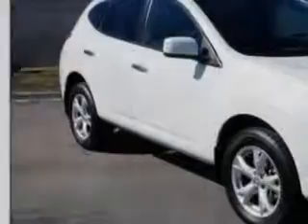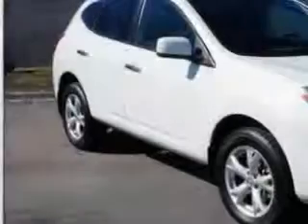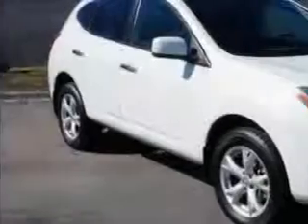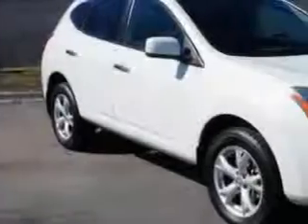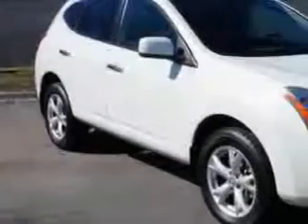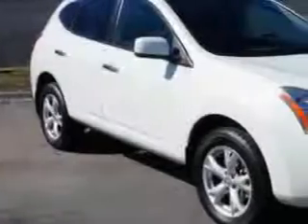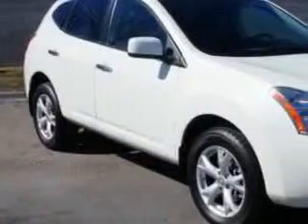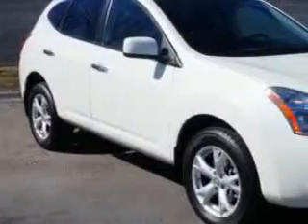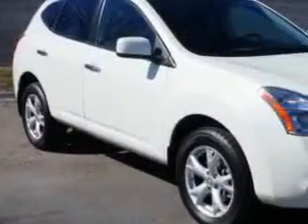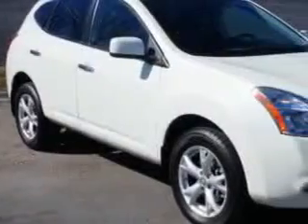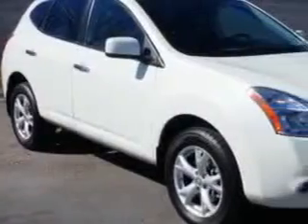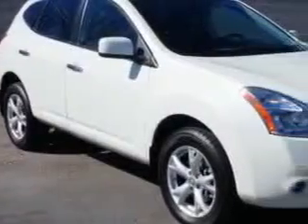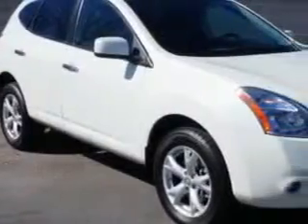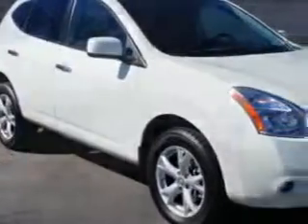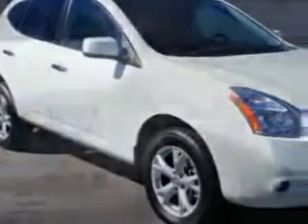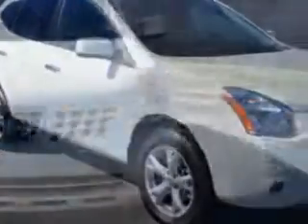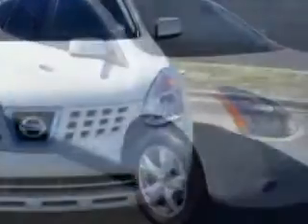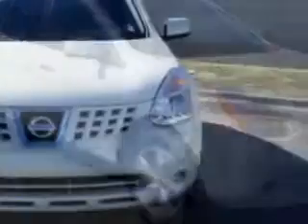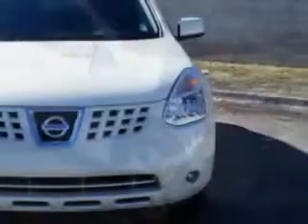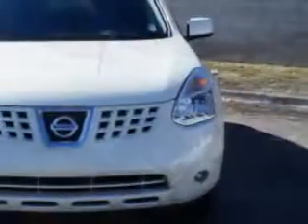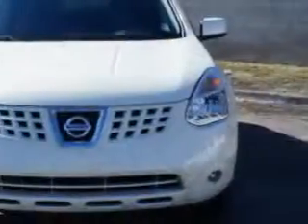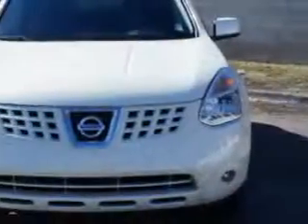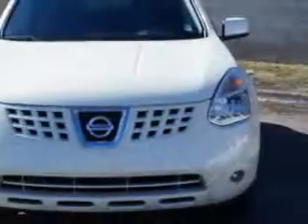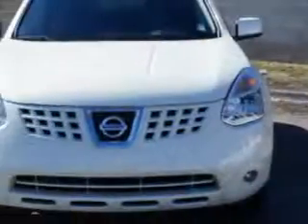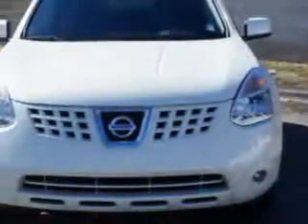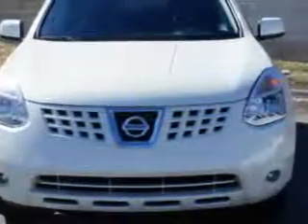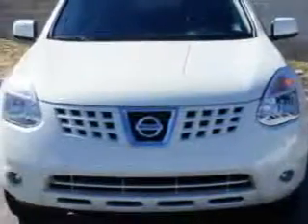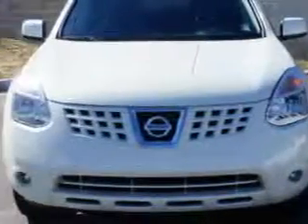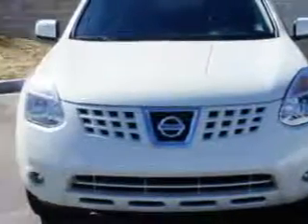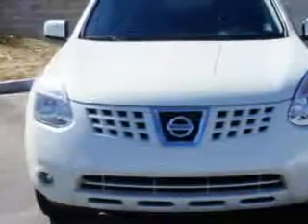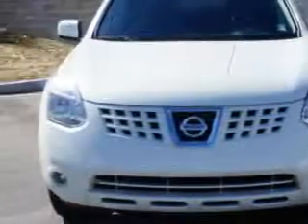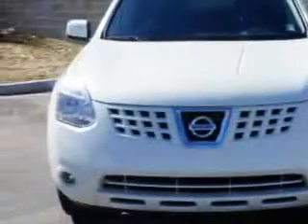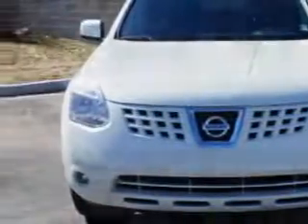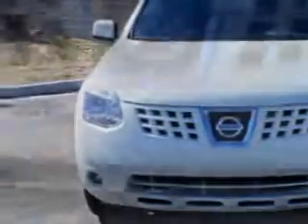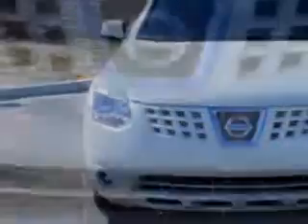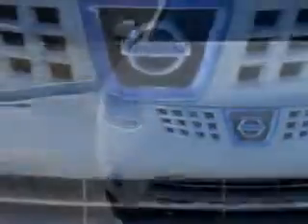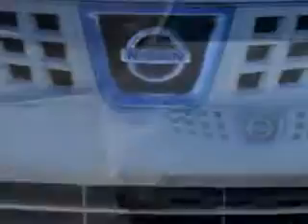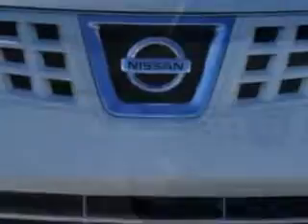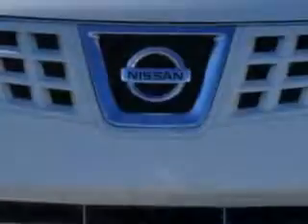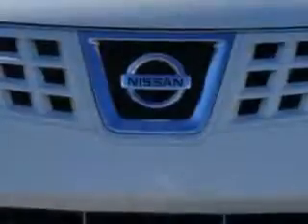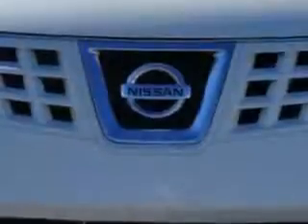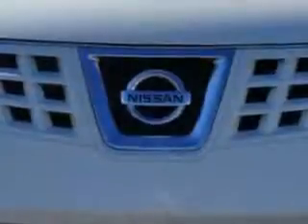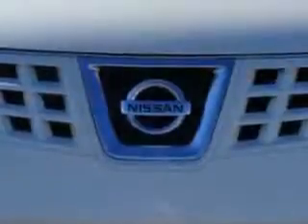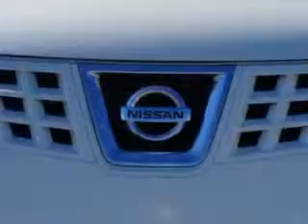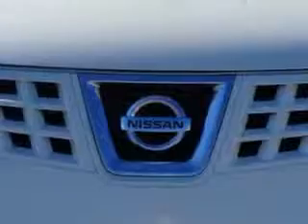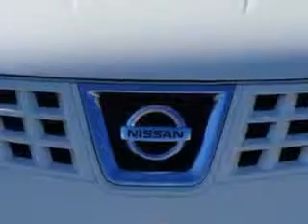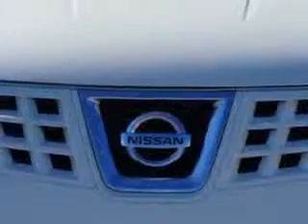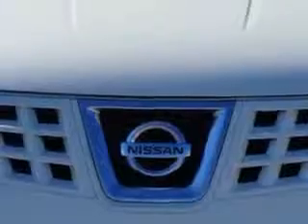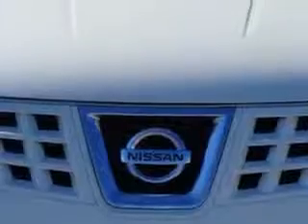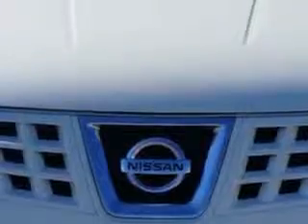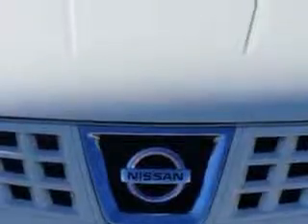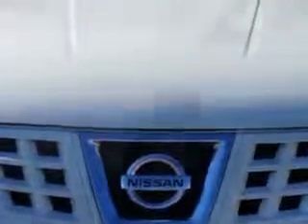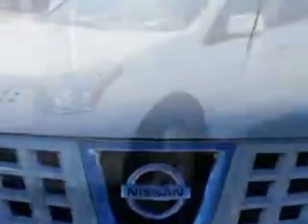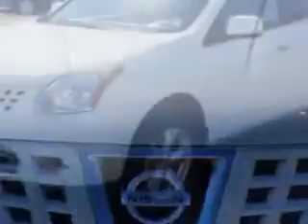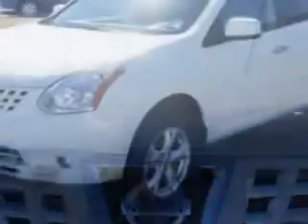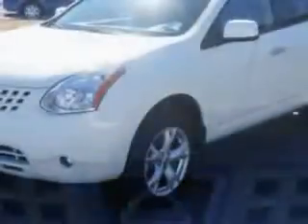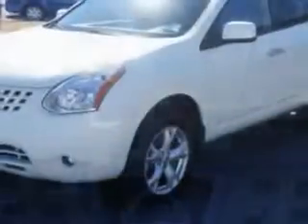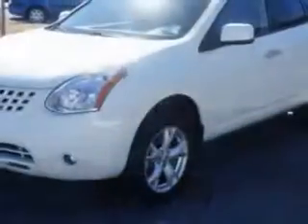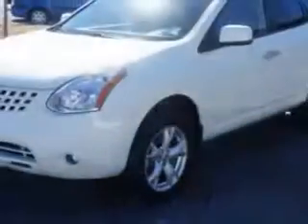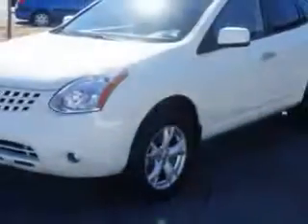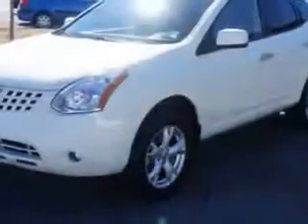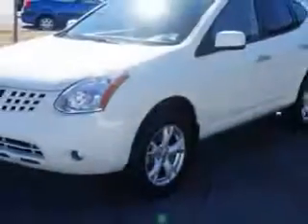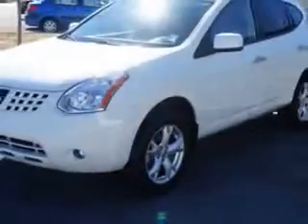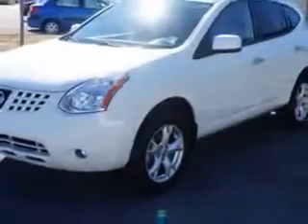Imagine driving this white 2010 Nissan Rogue crossover, equipped with a 4-cylinder engine and a CVT transmission.